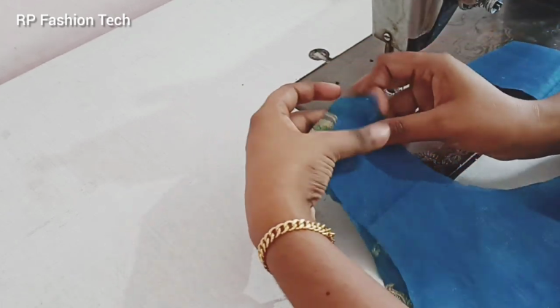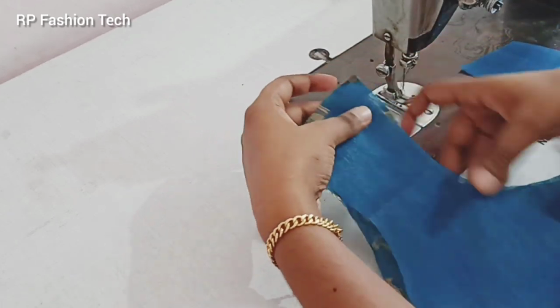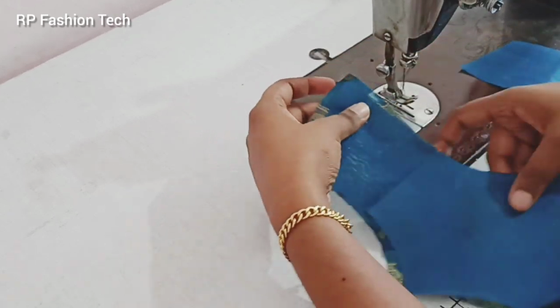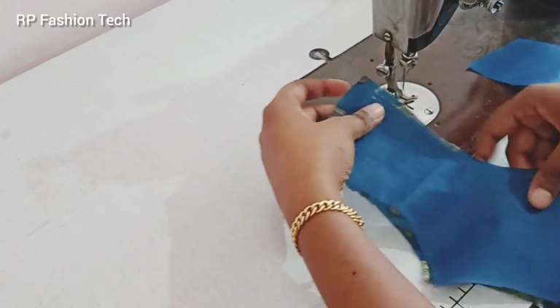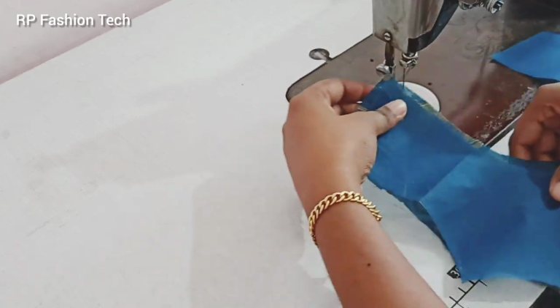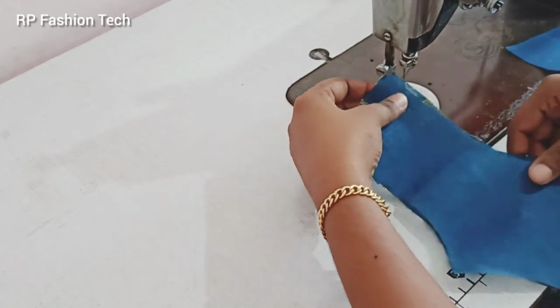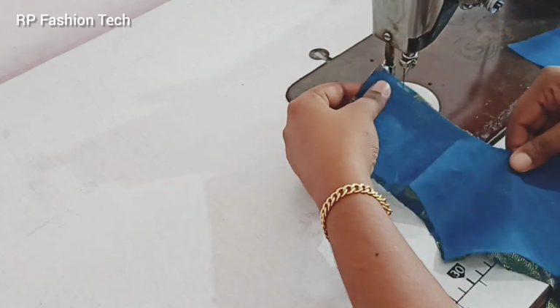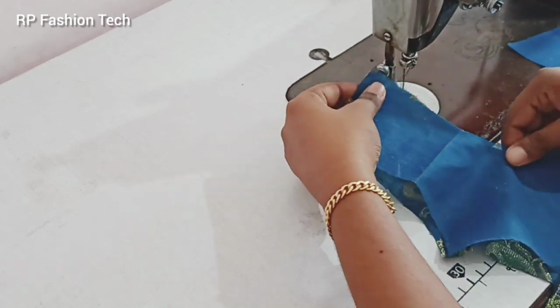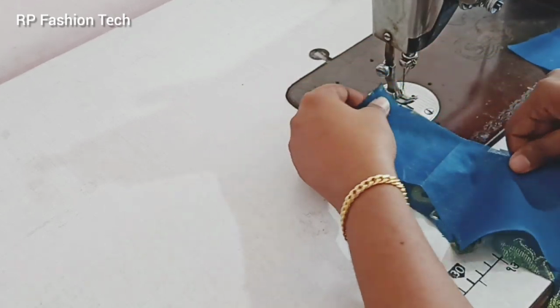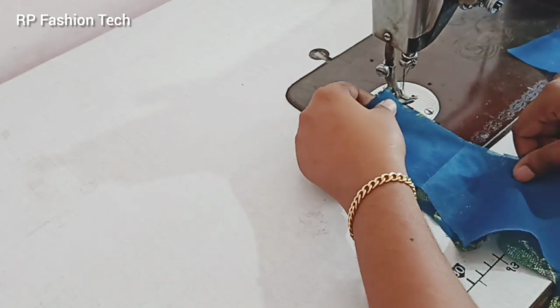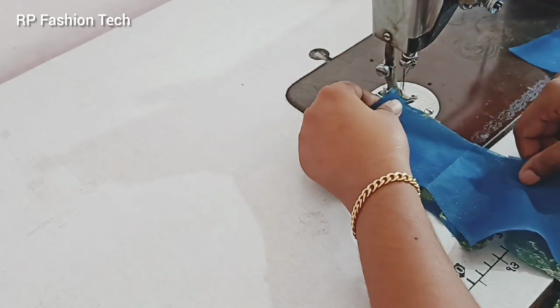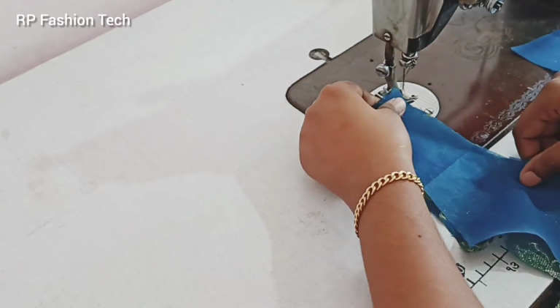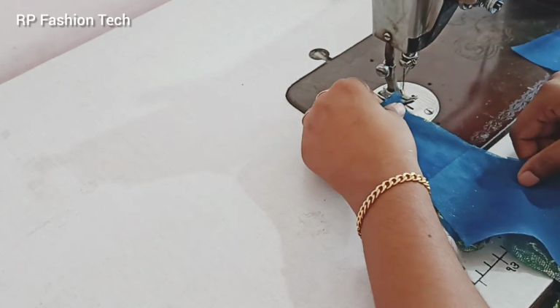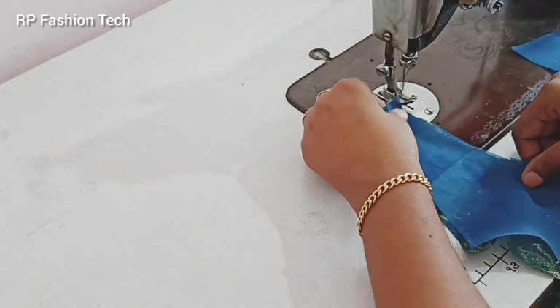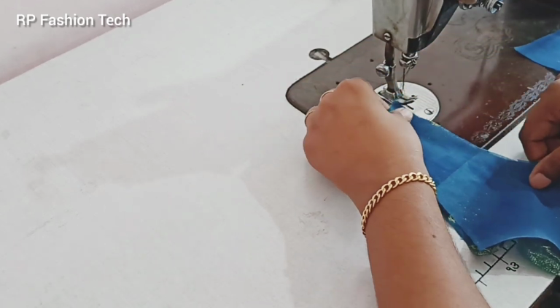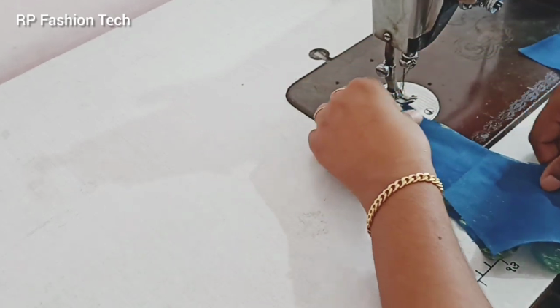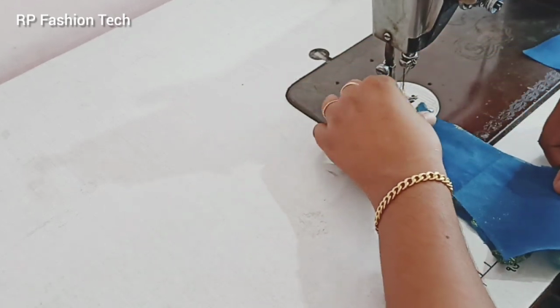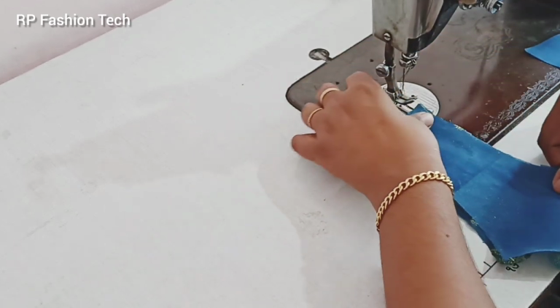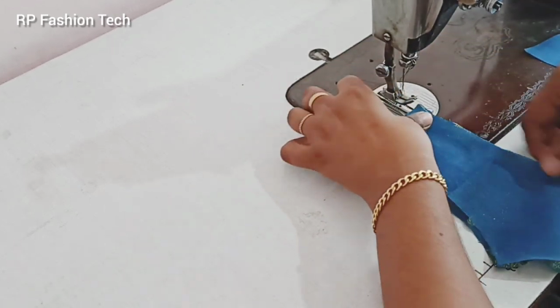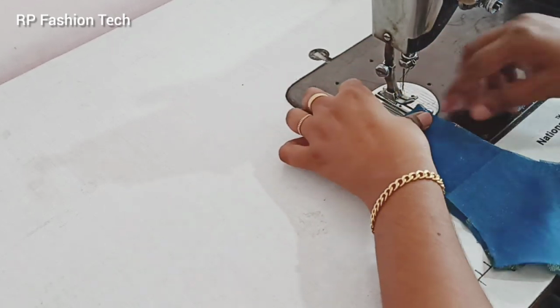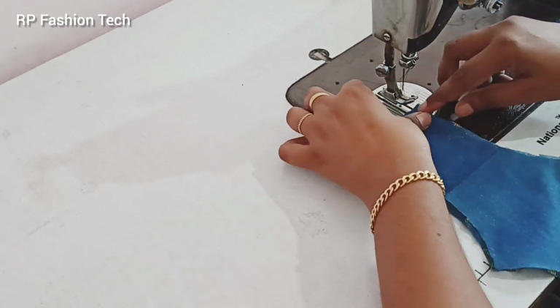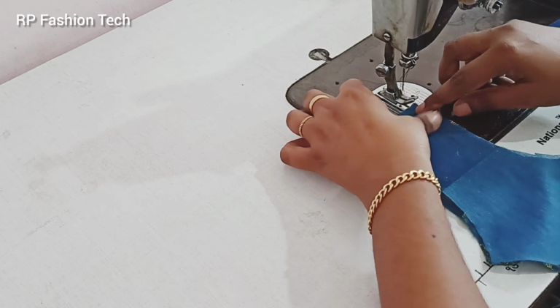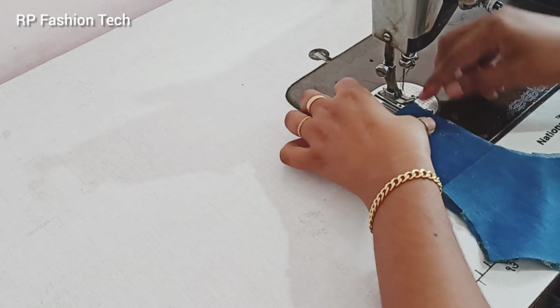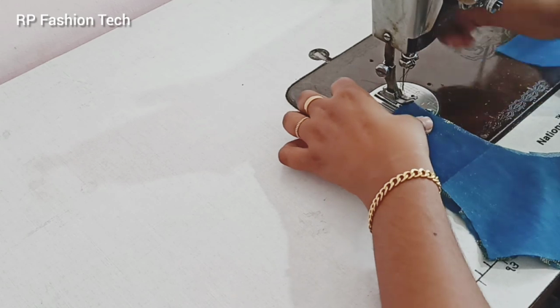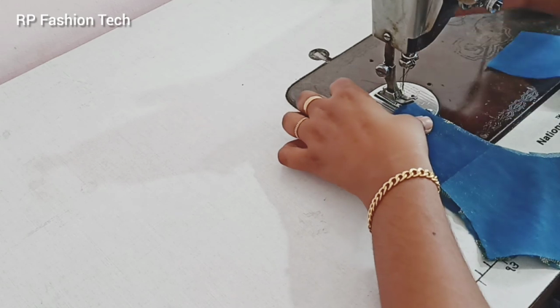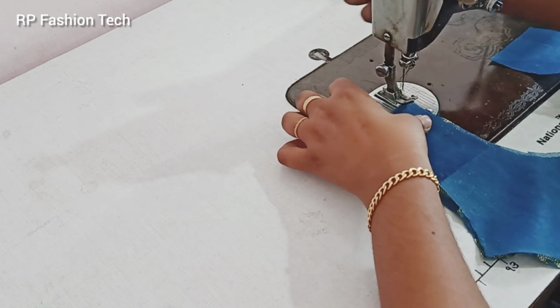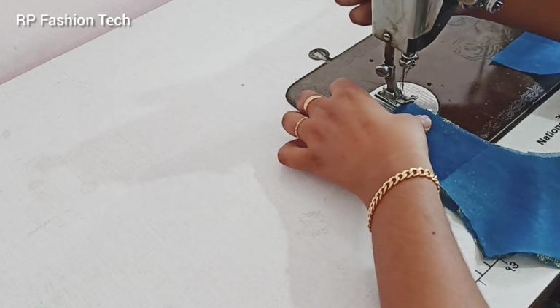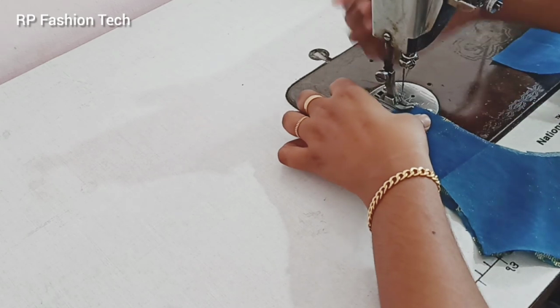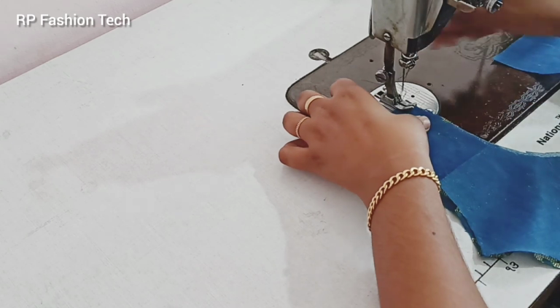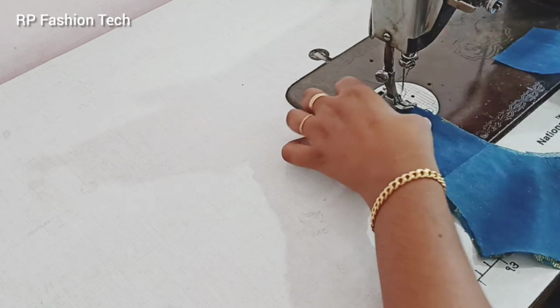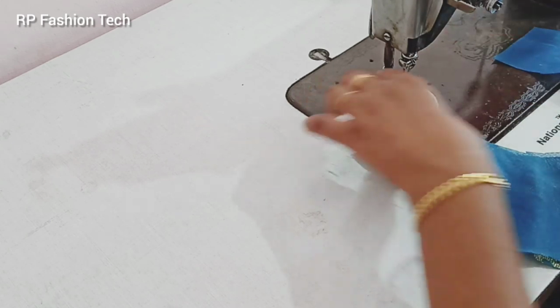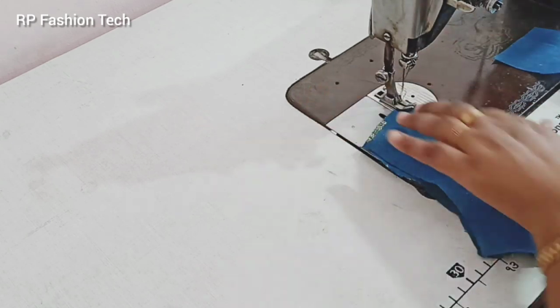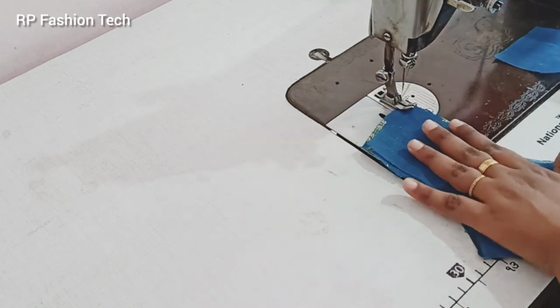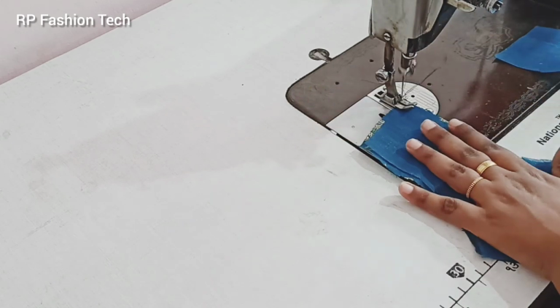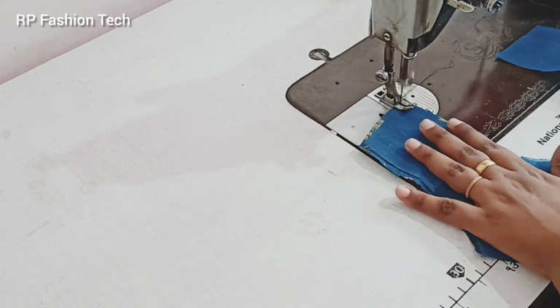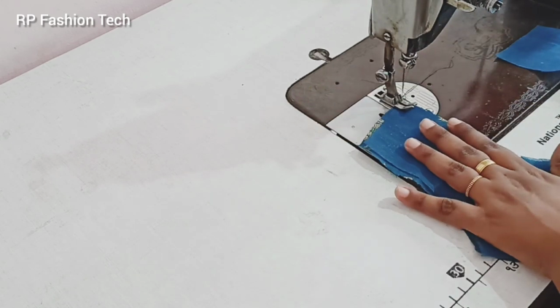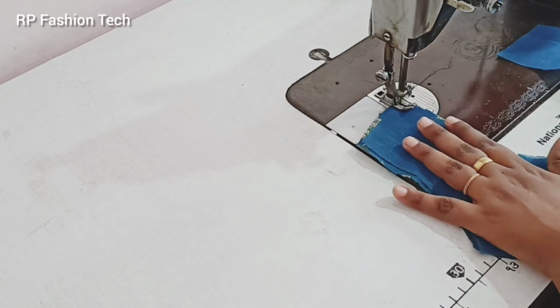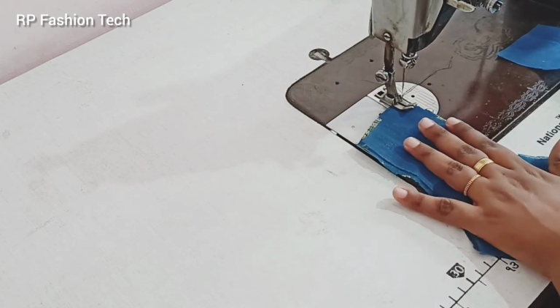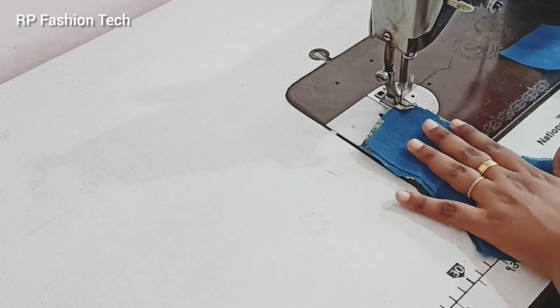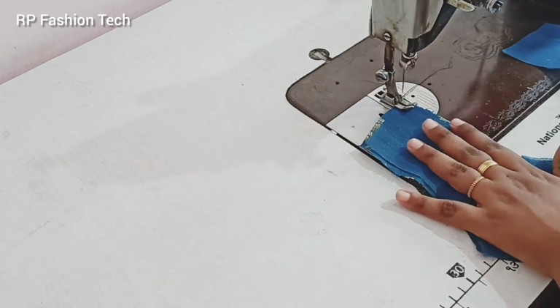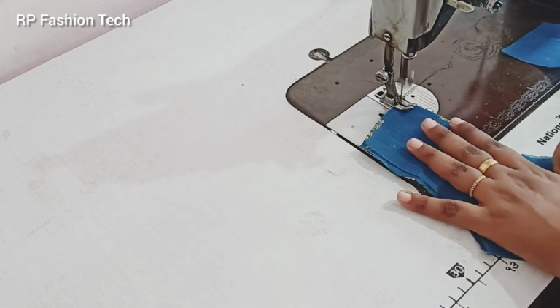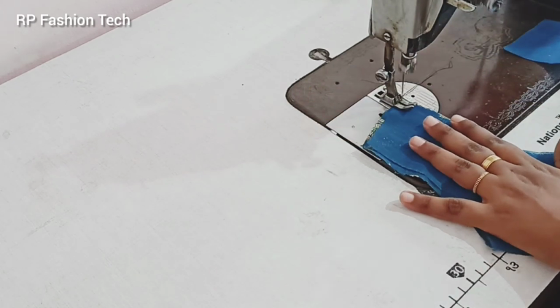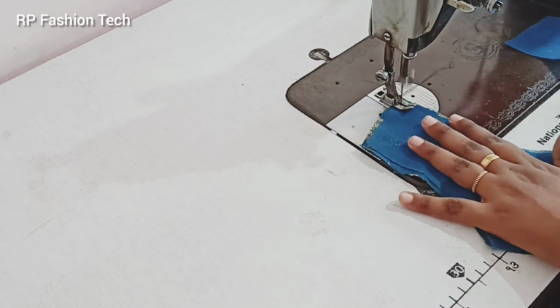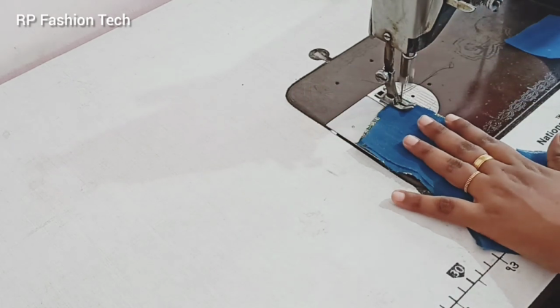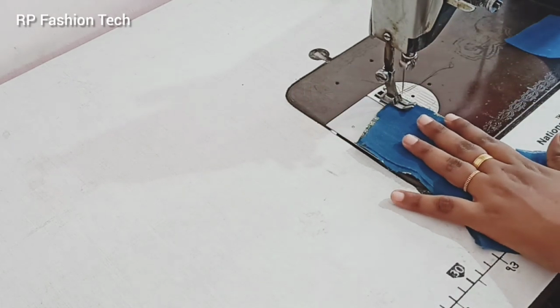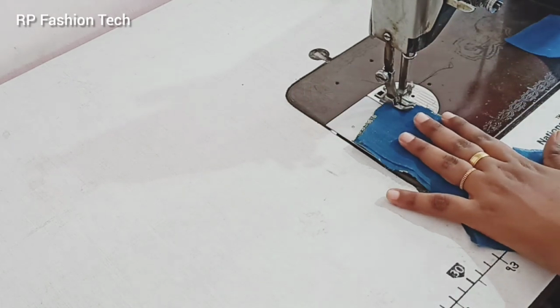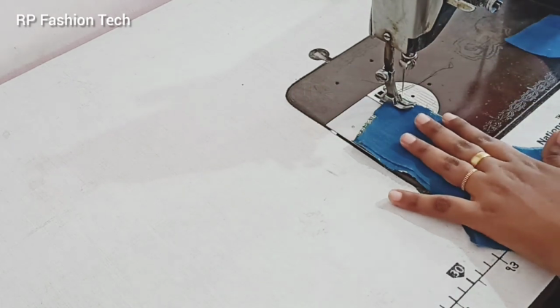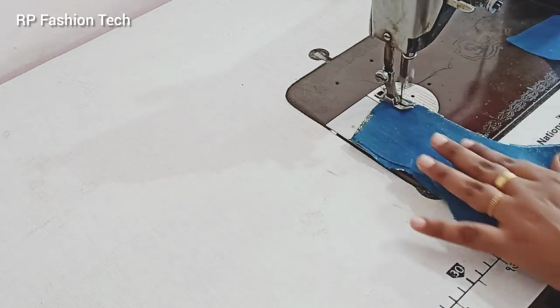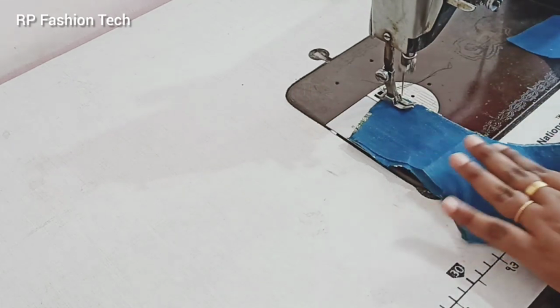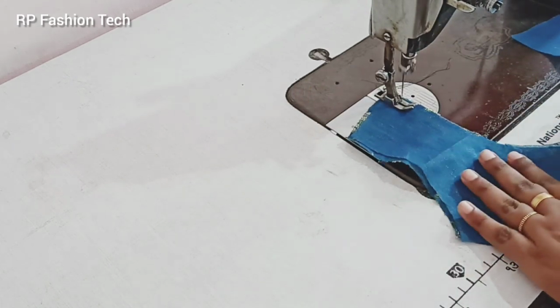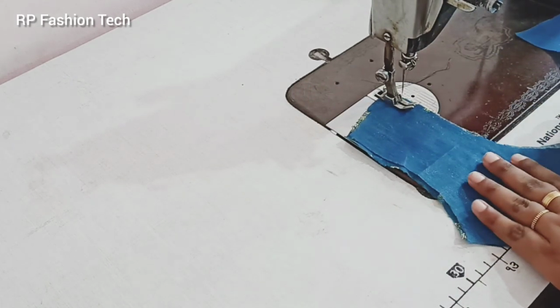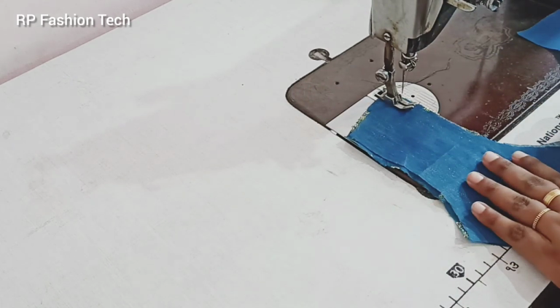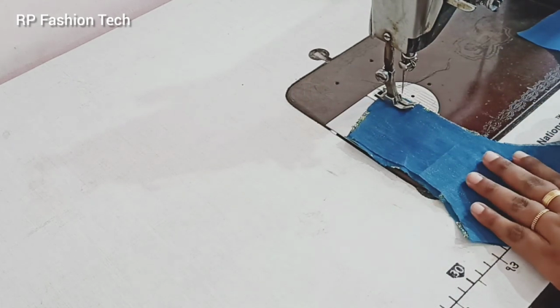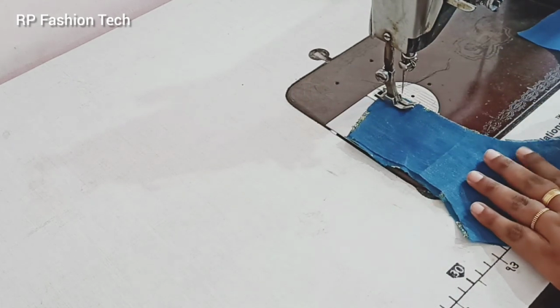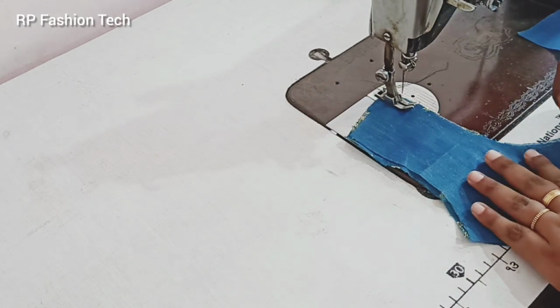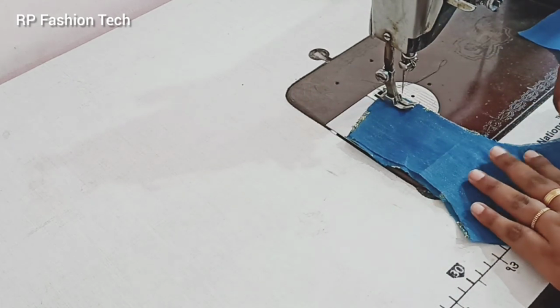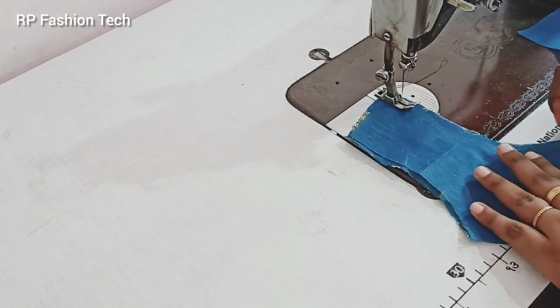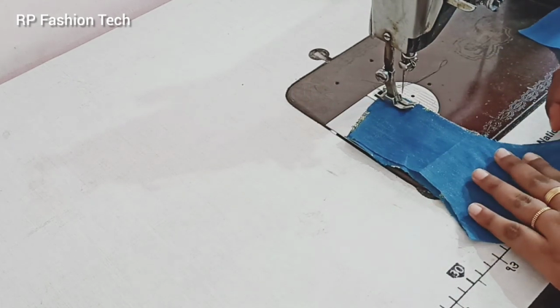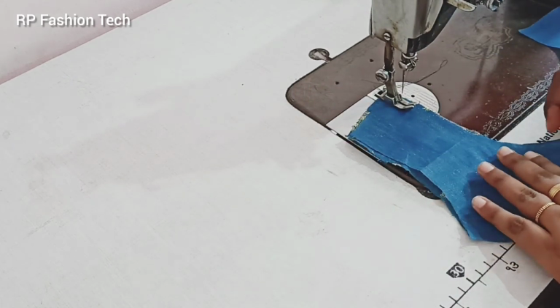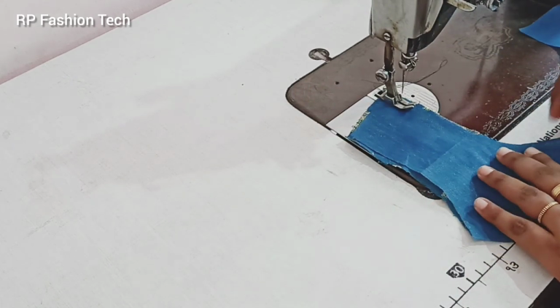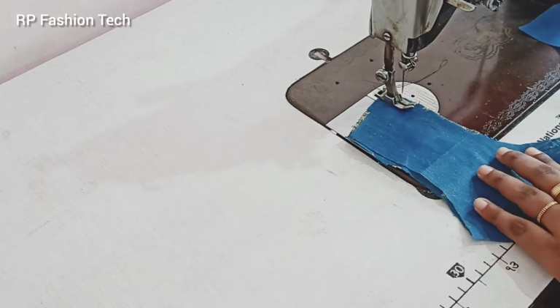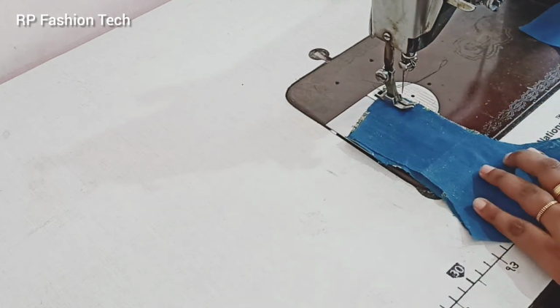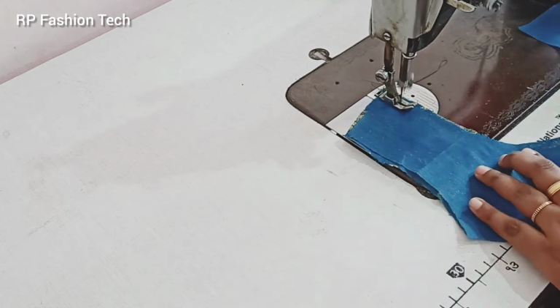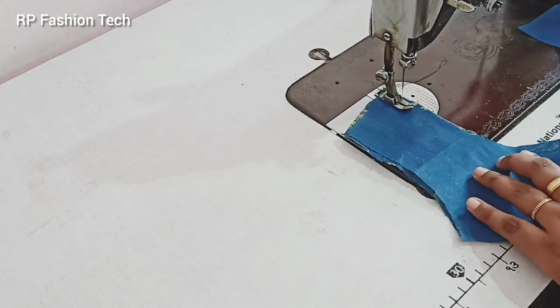First, we are going to make the neck stitch.